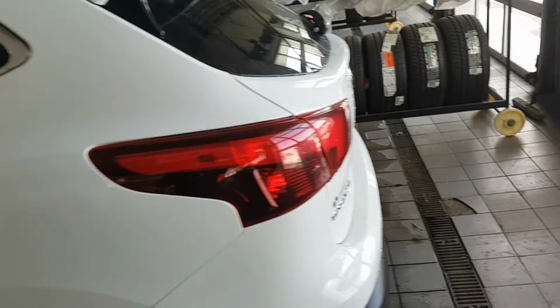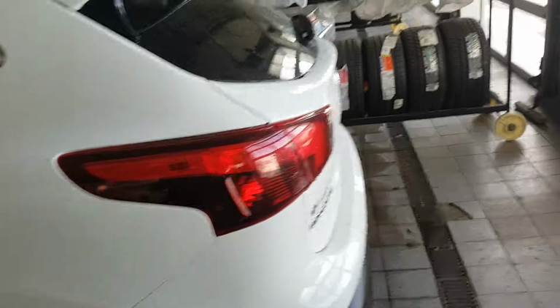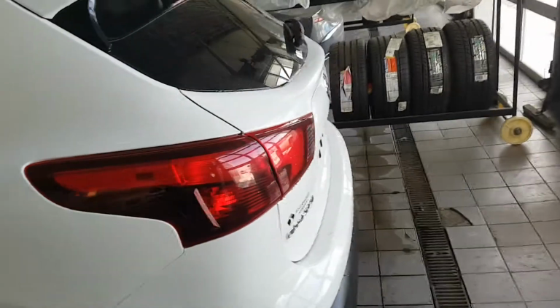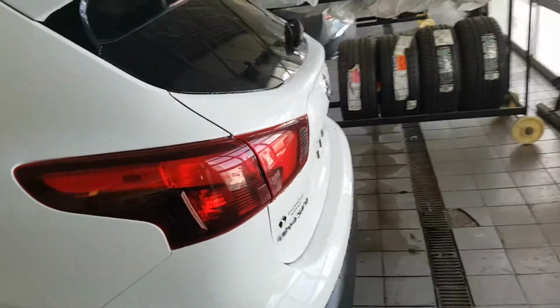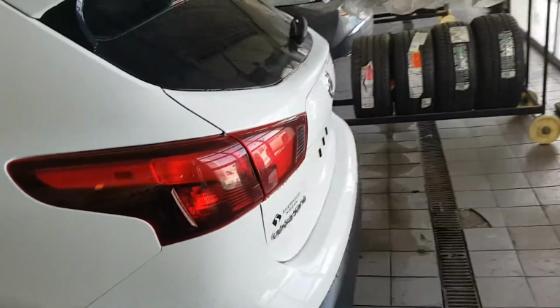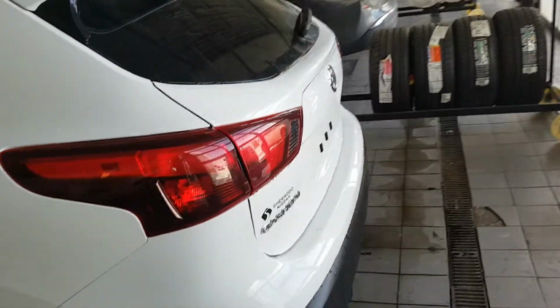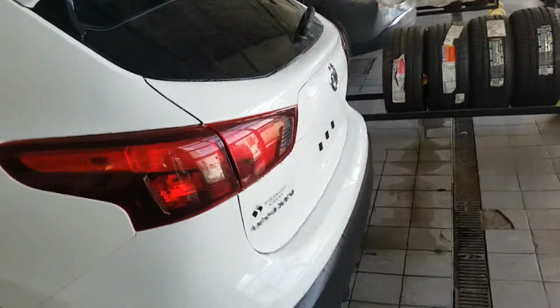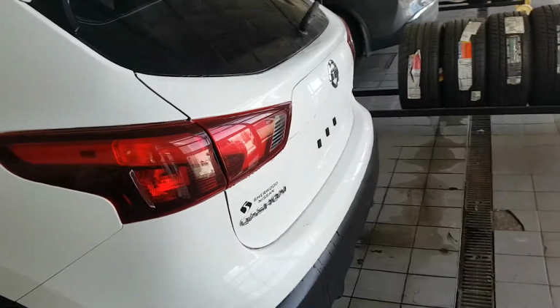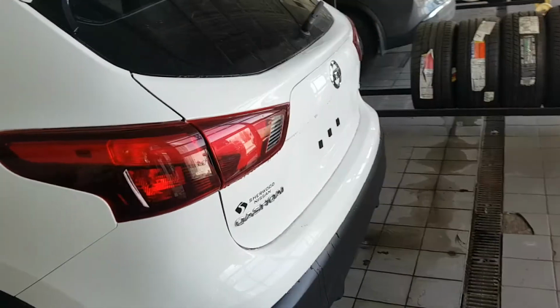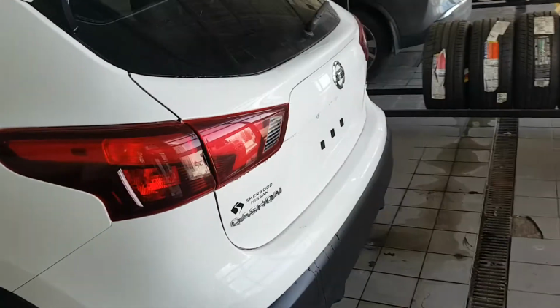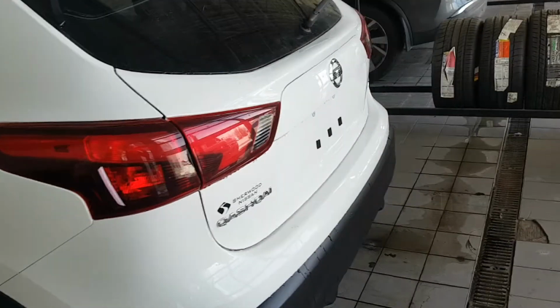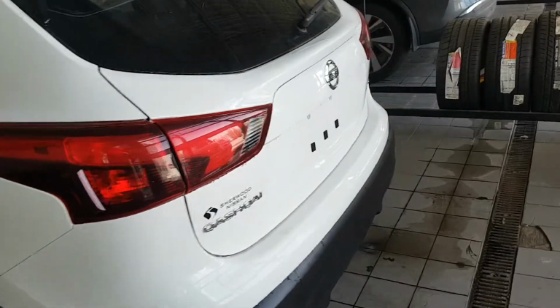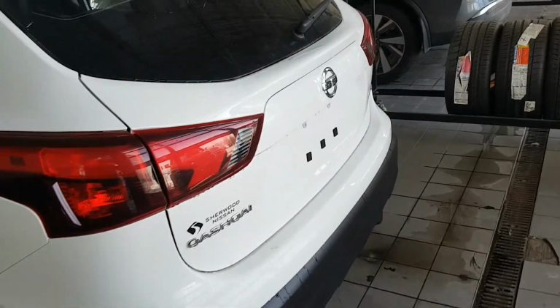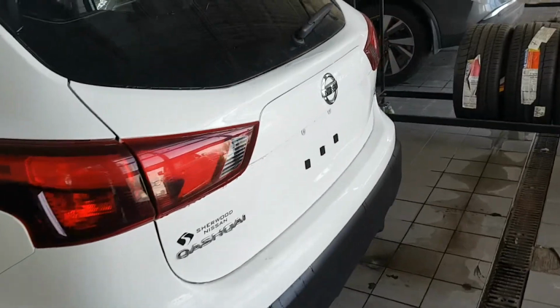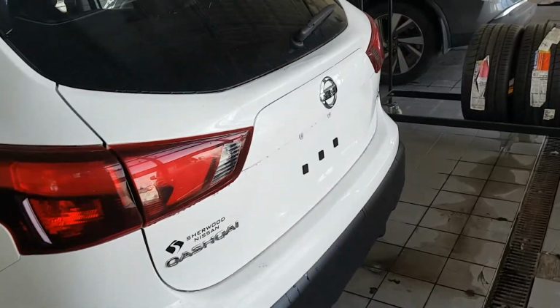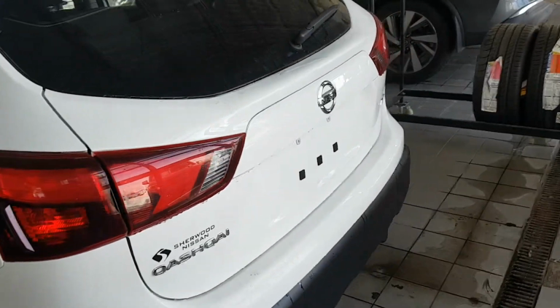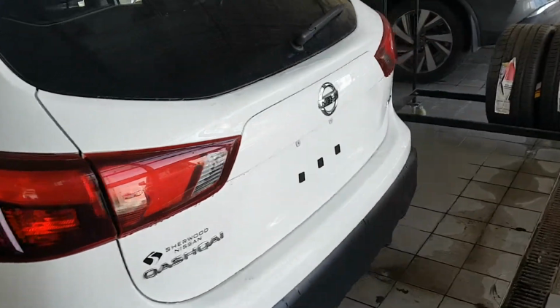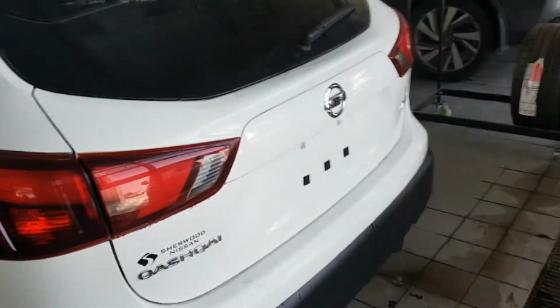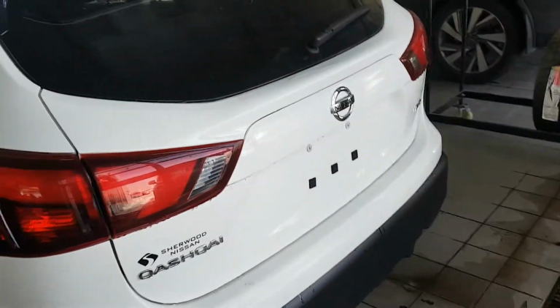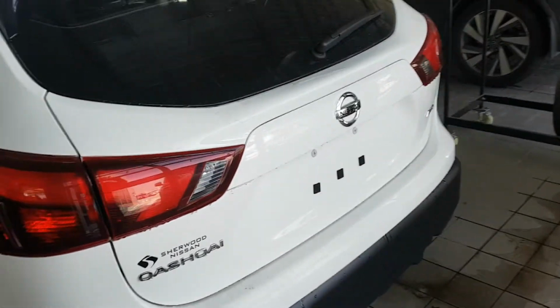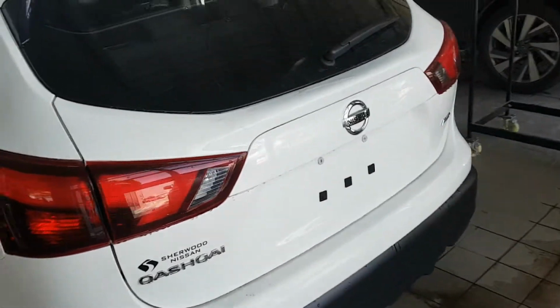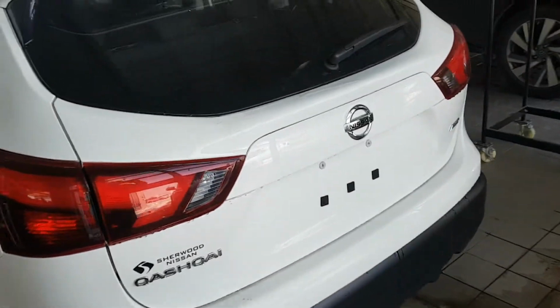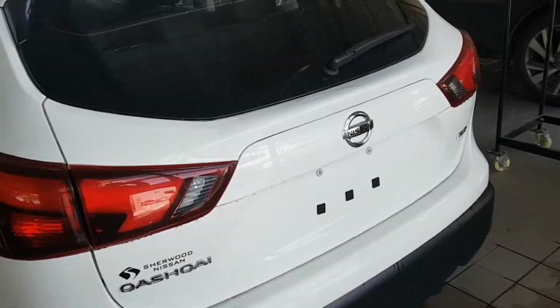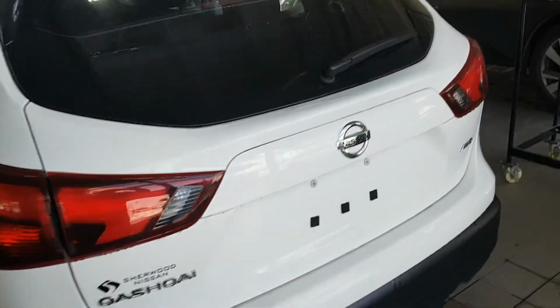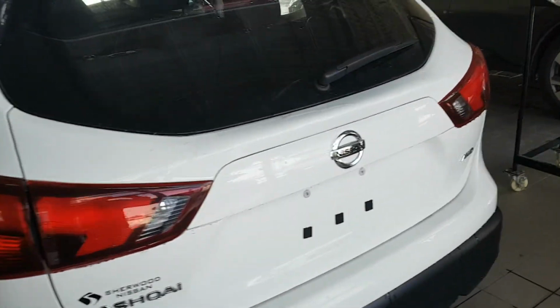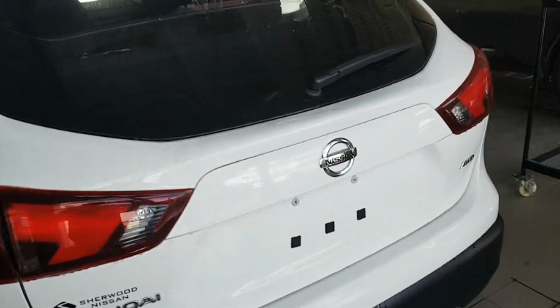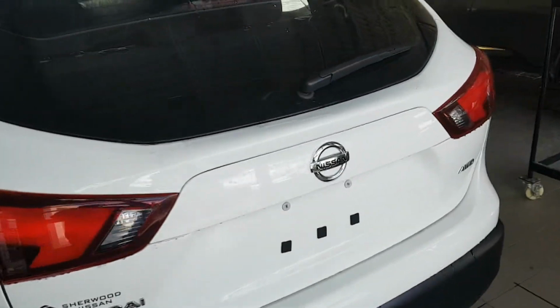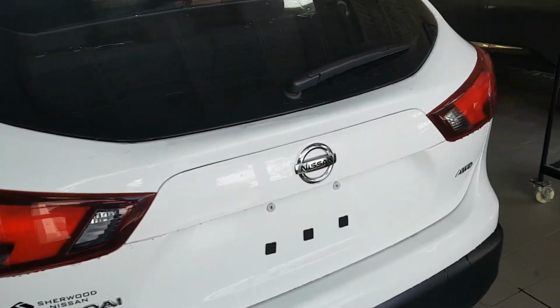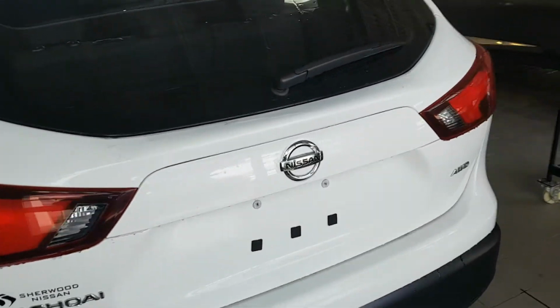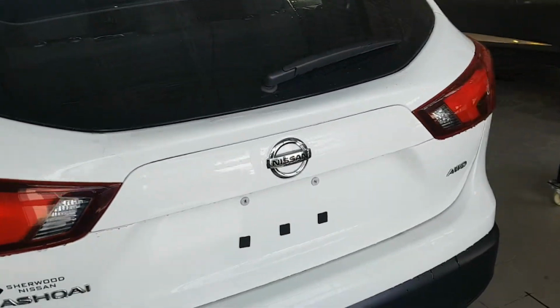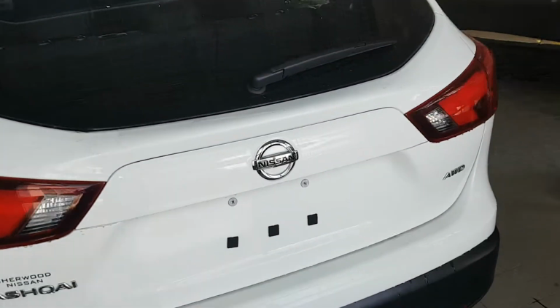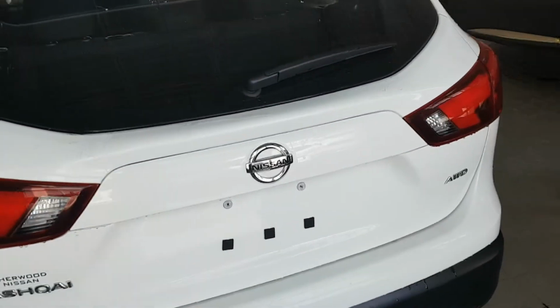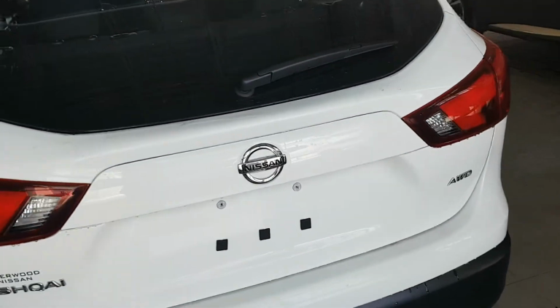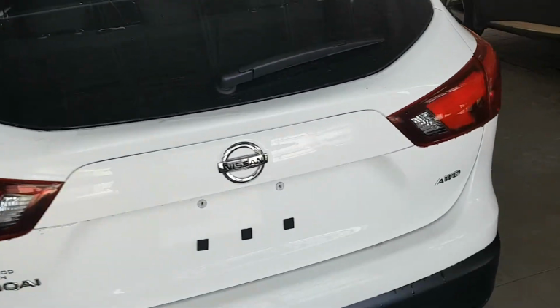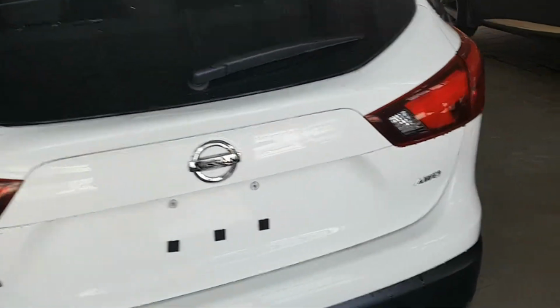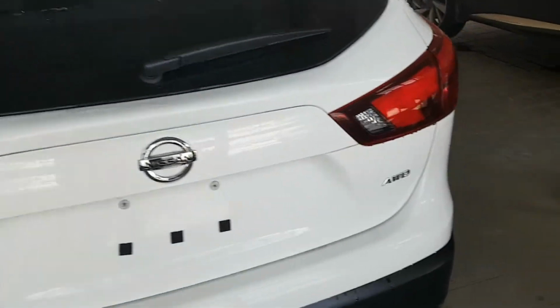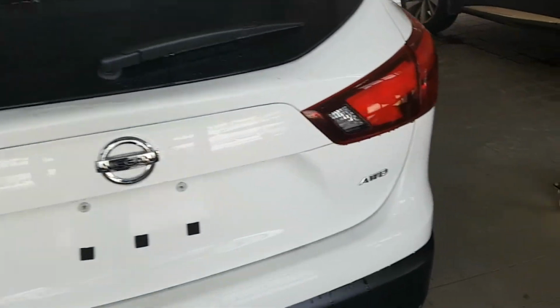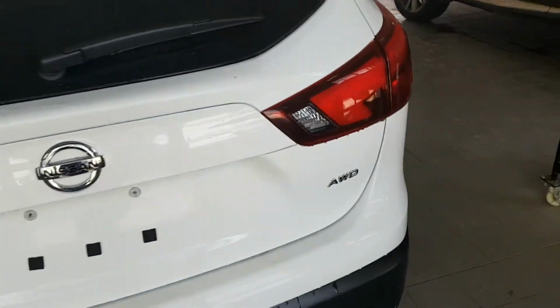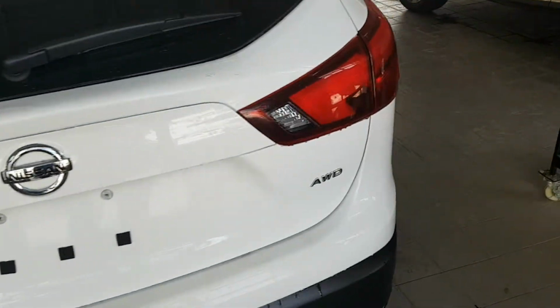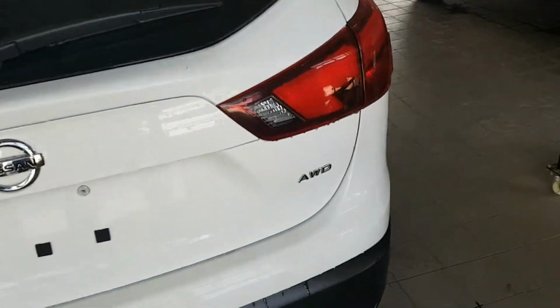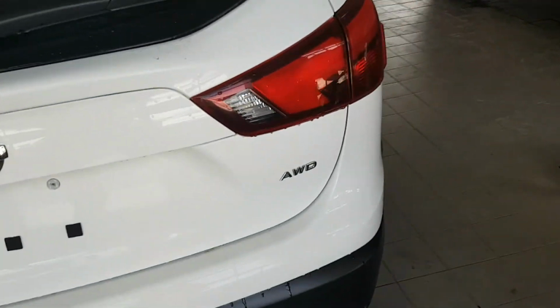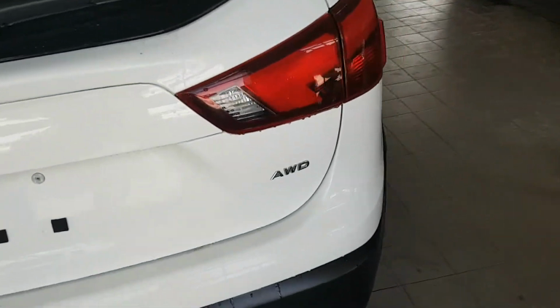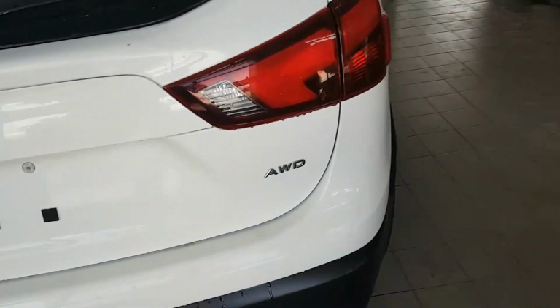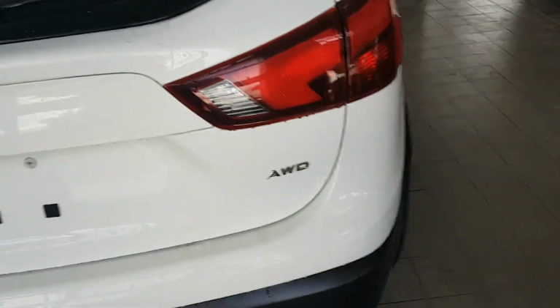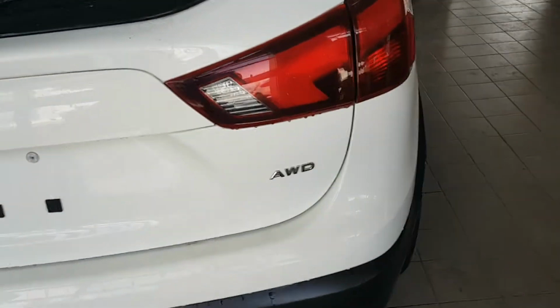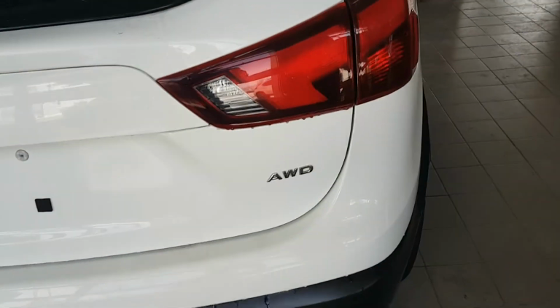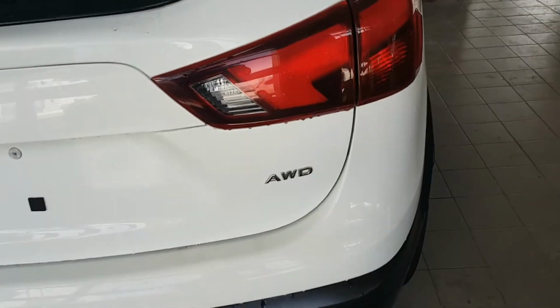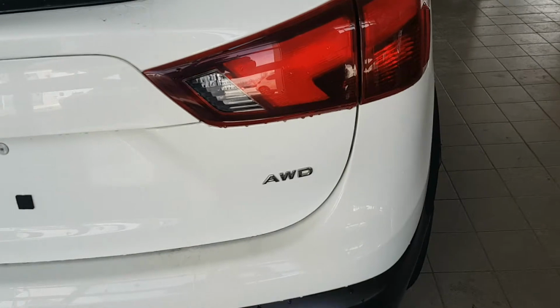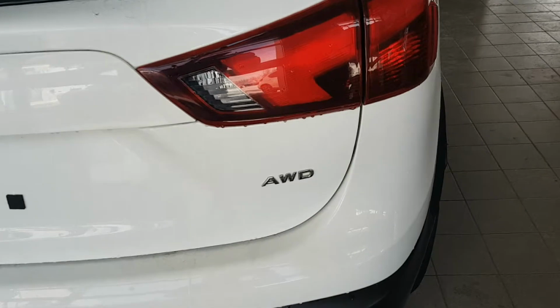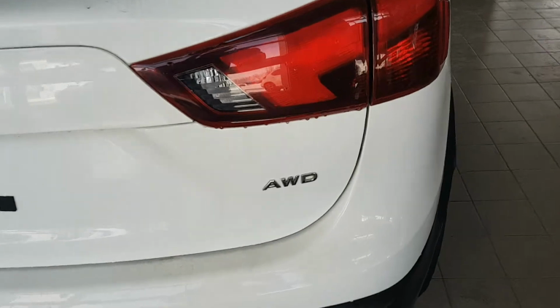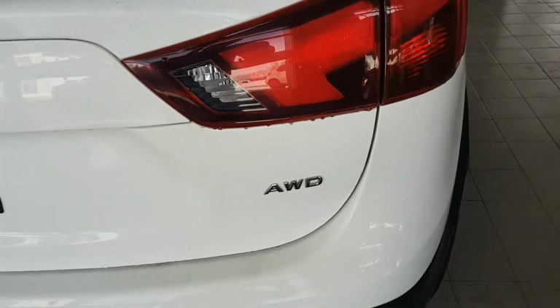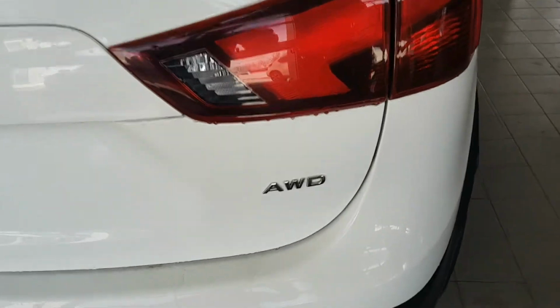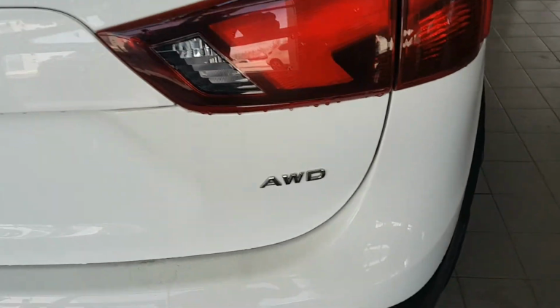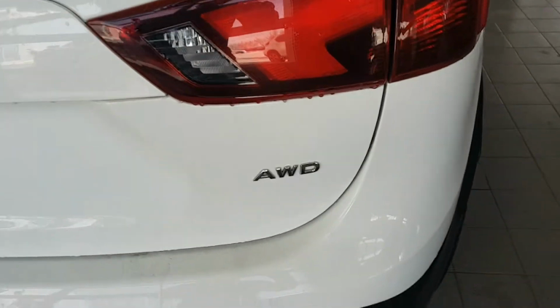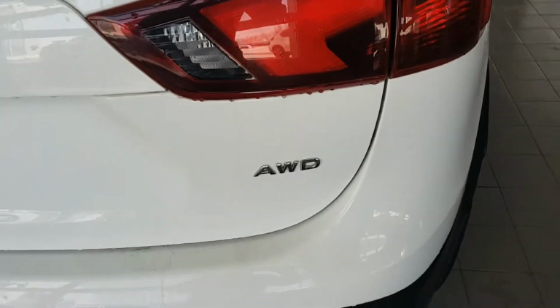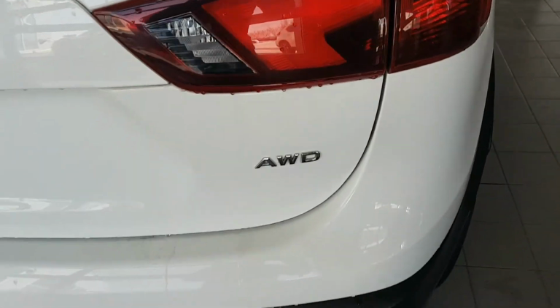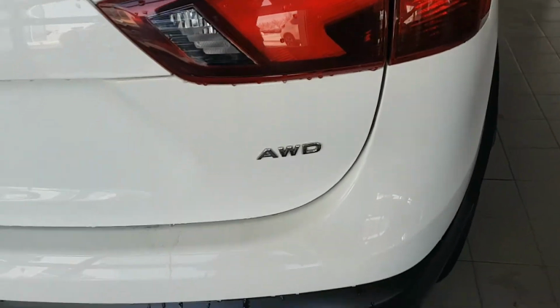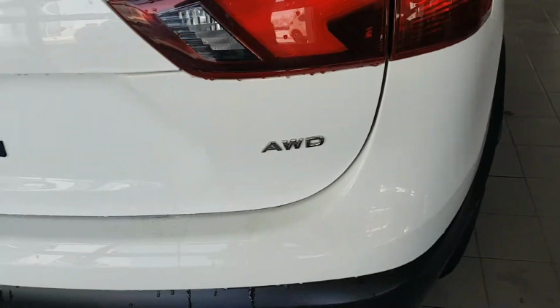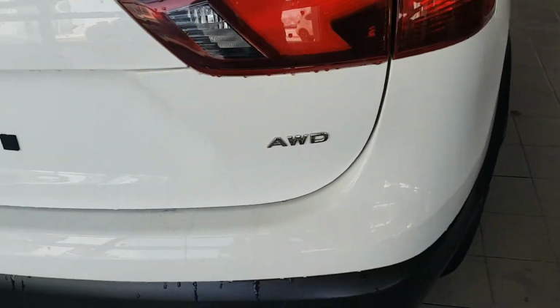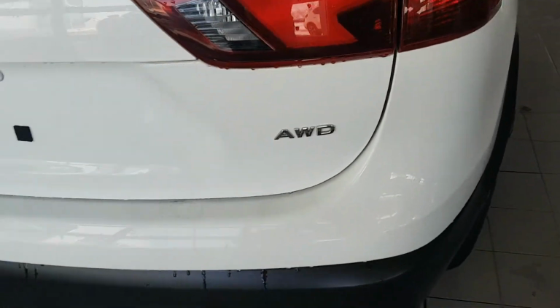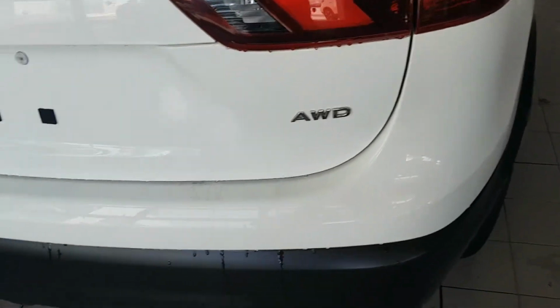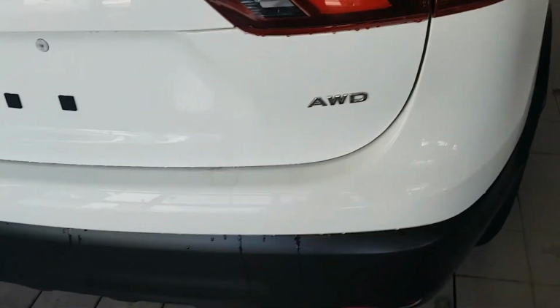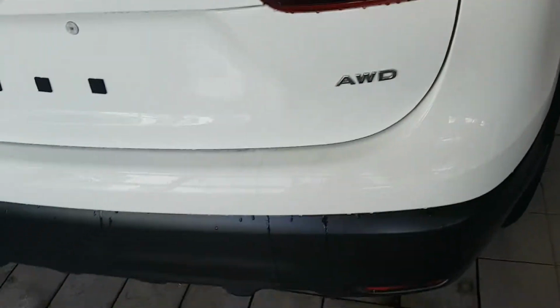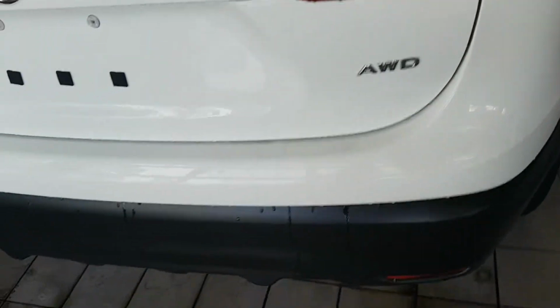Coming around back, there's chrome badging that says Qashqai as well as the logo, and then you get your all-wheel drive badge there.